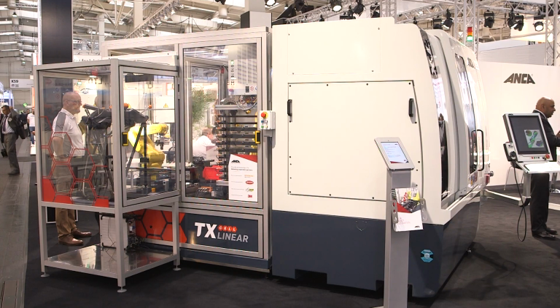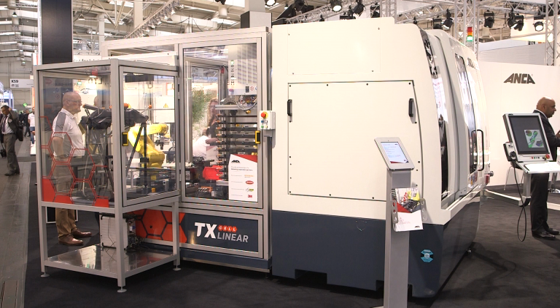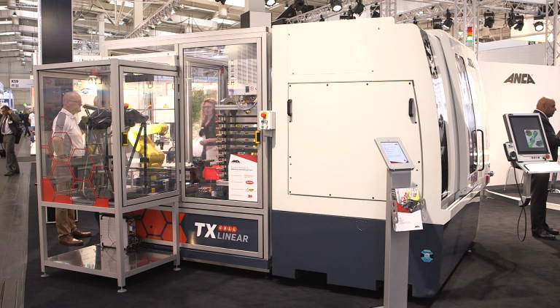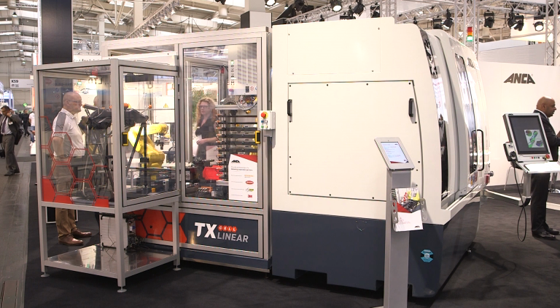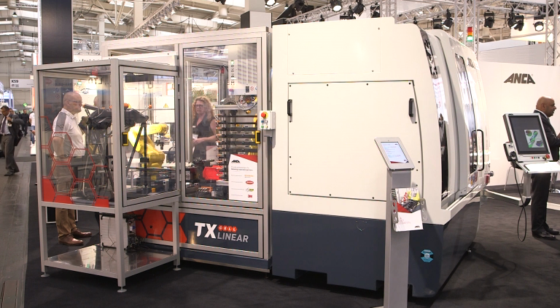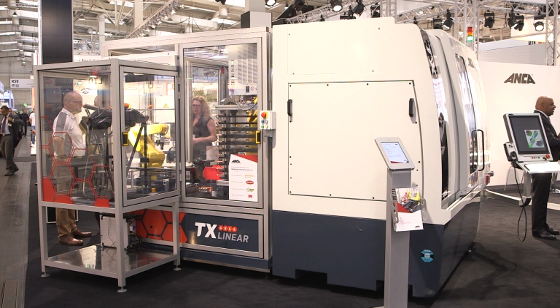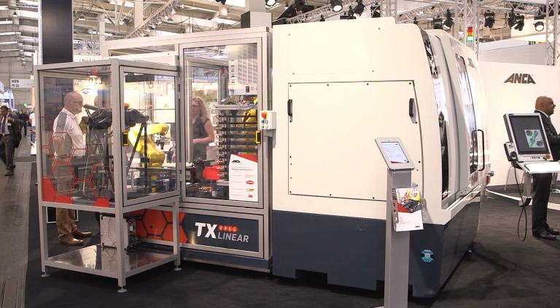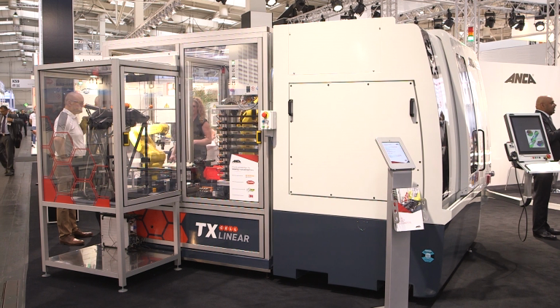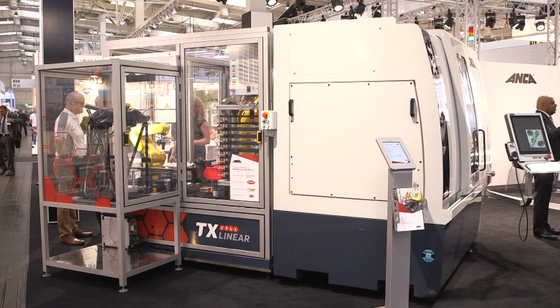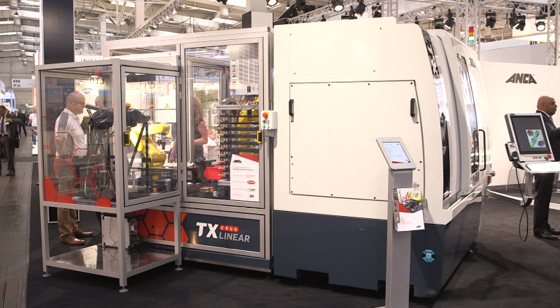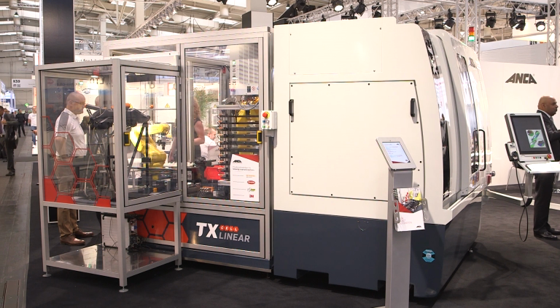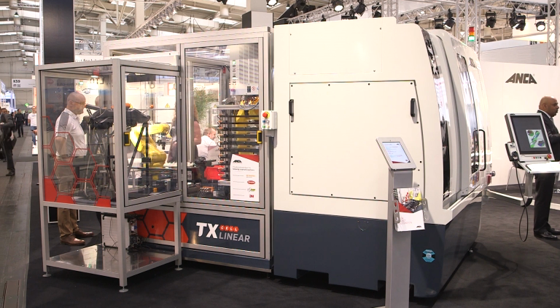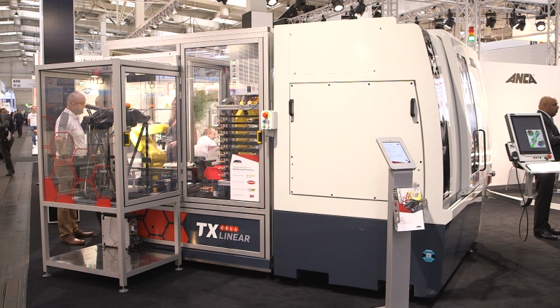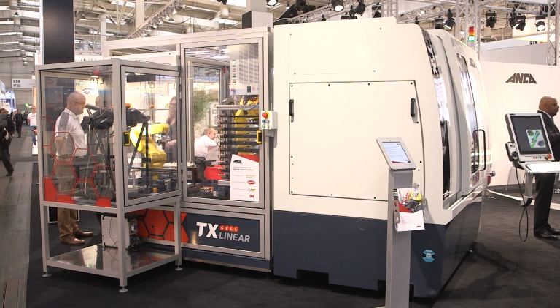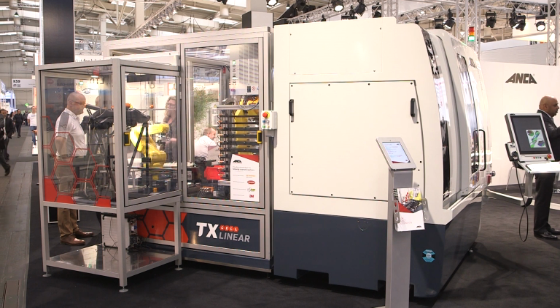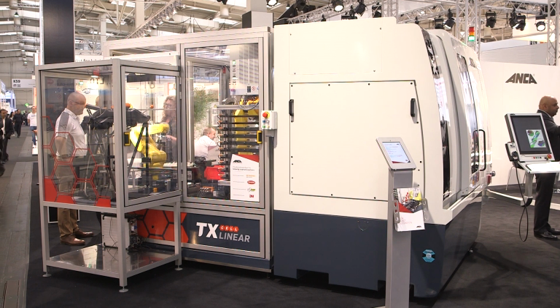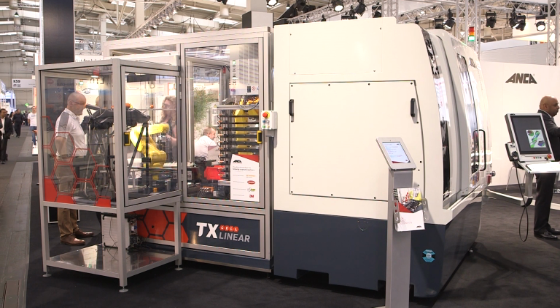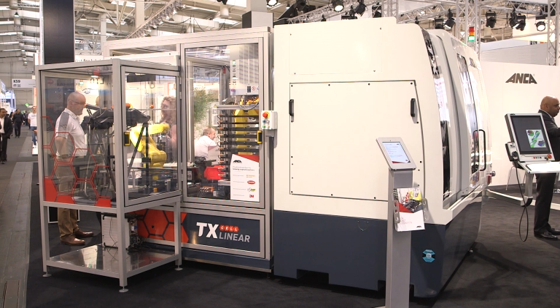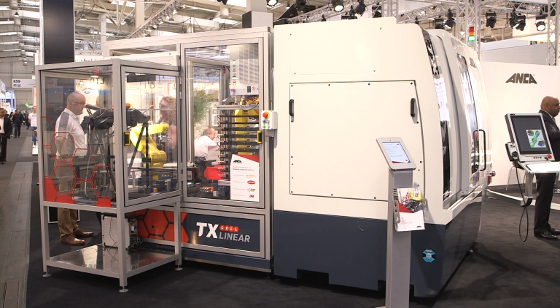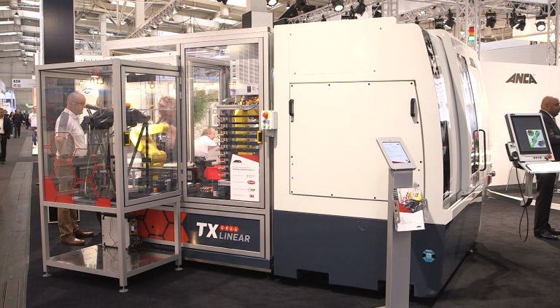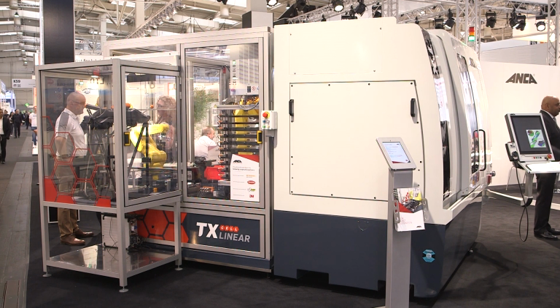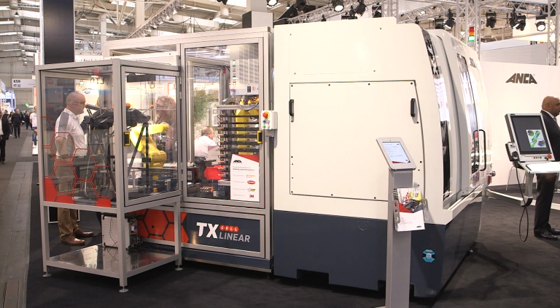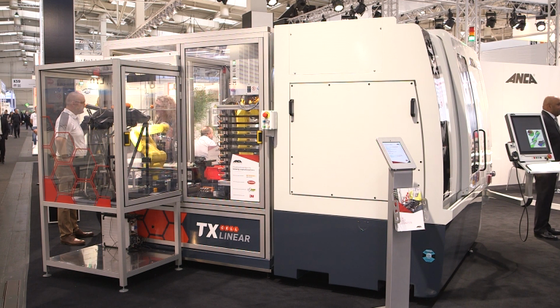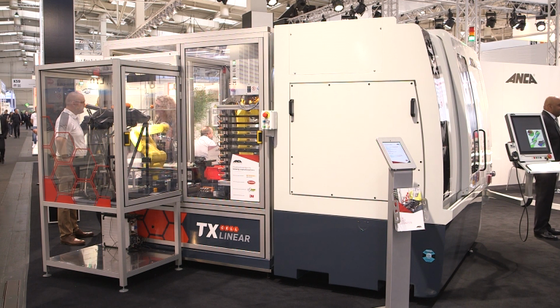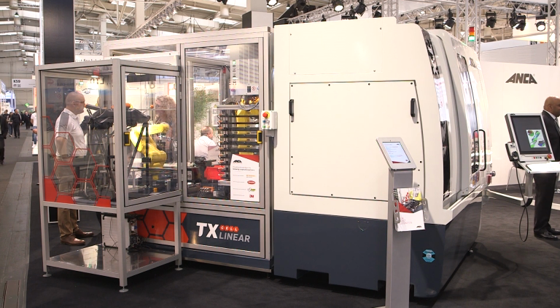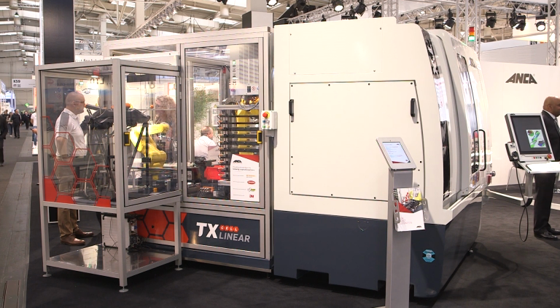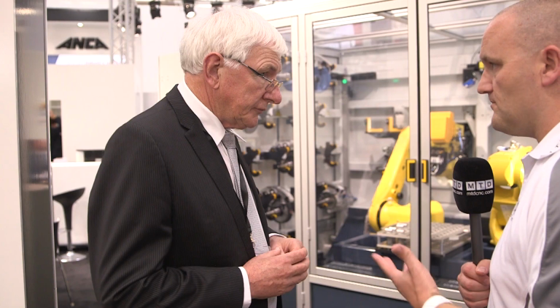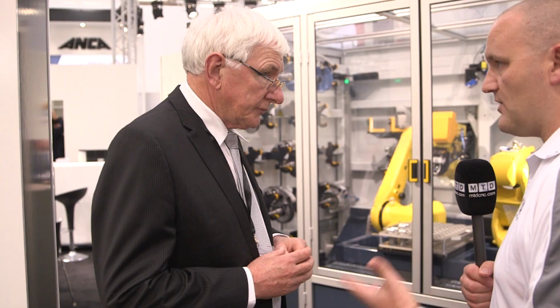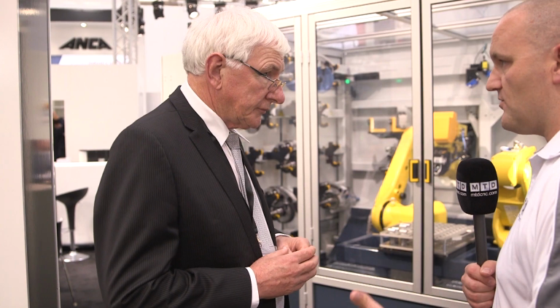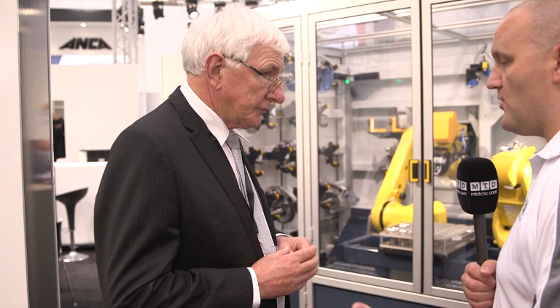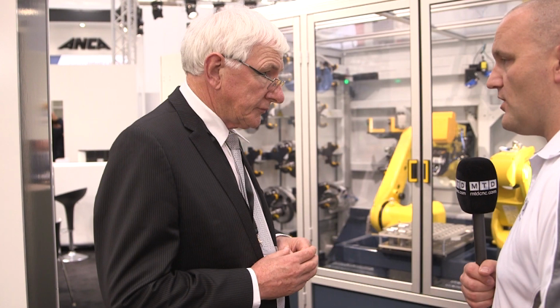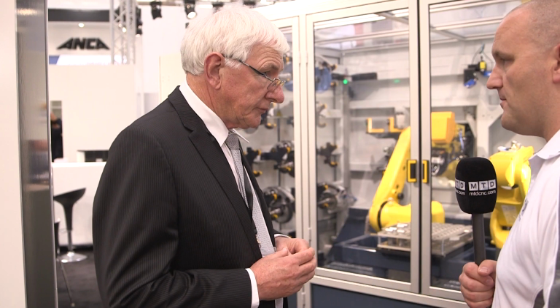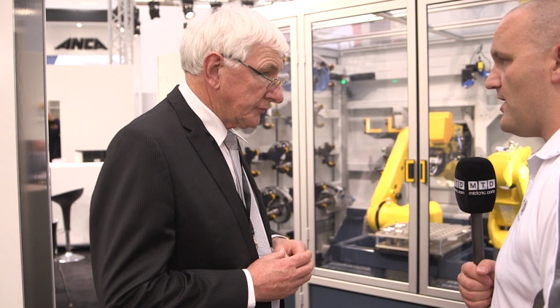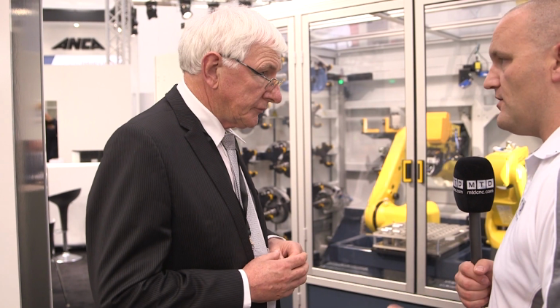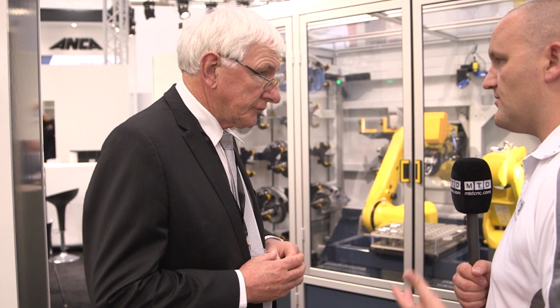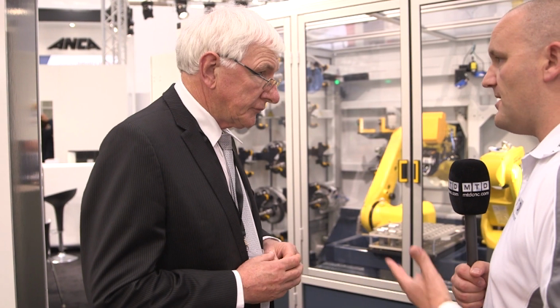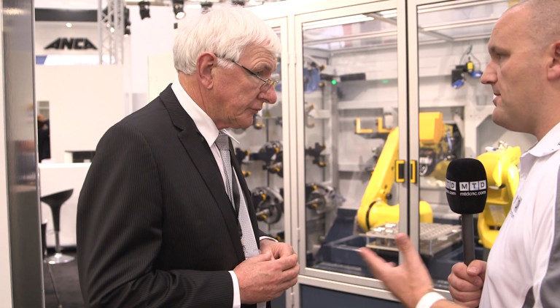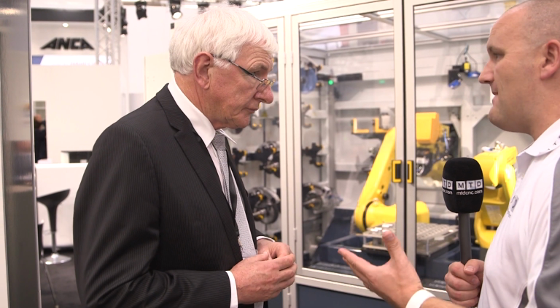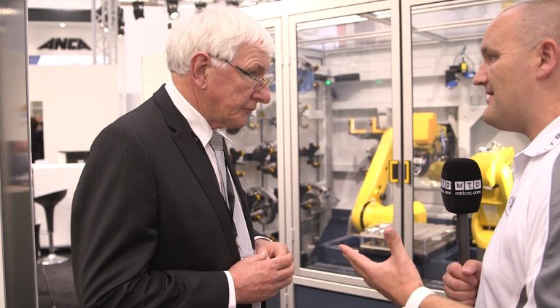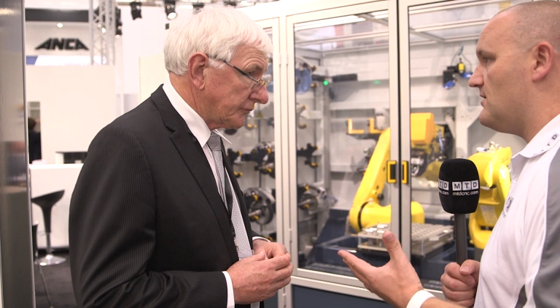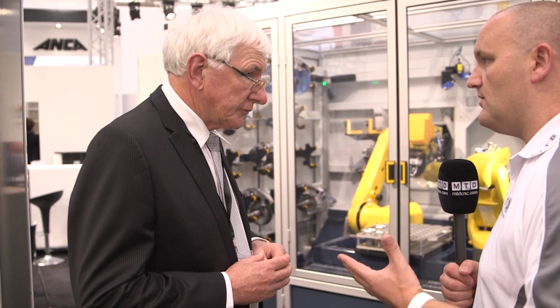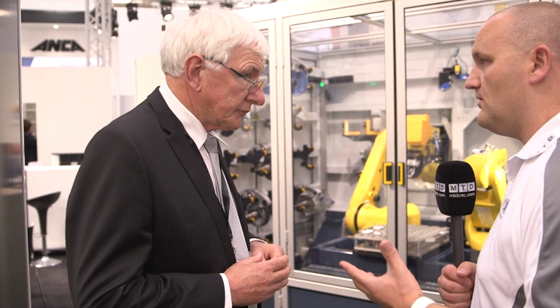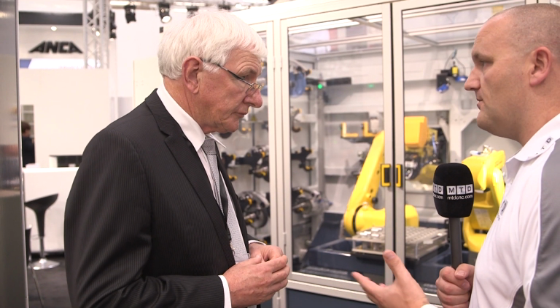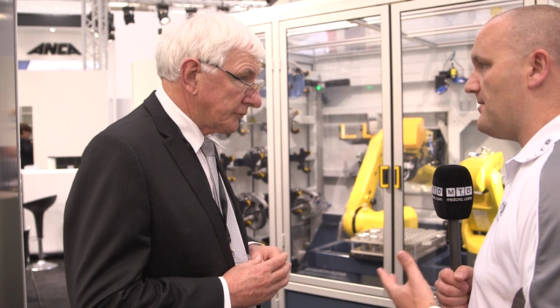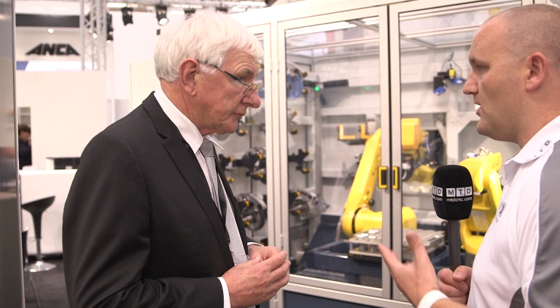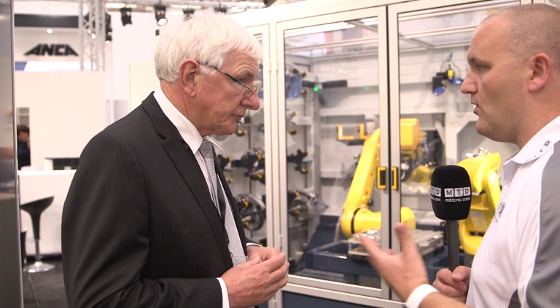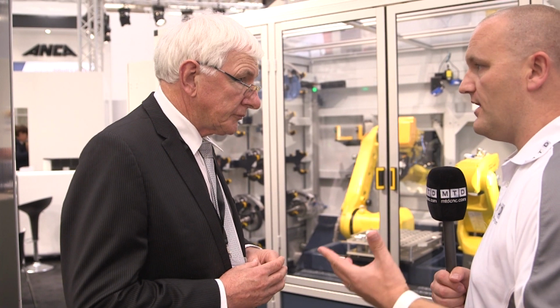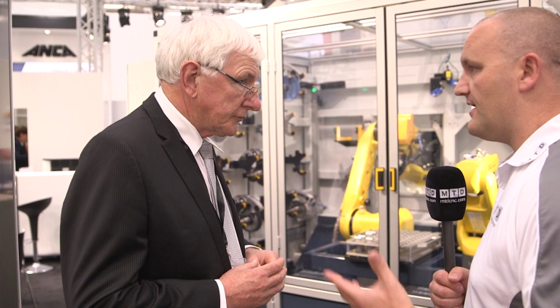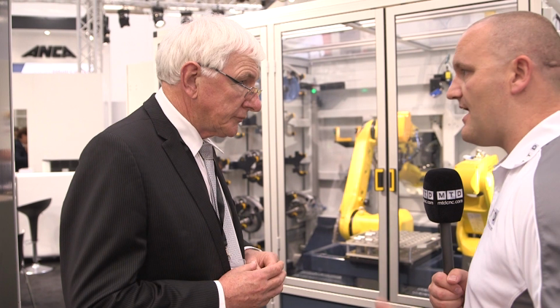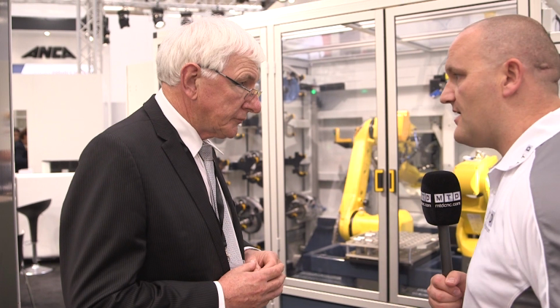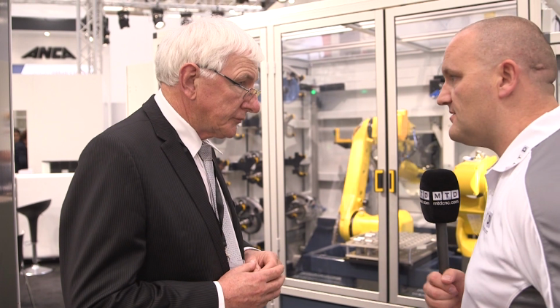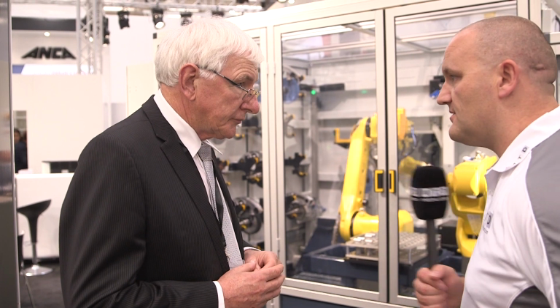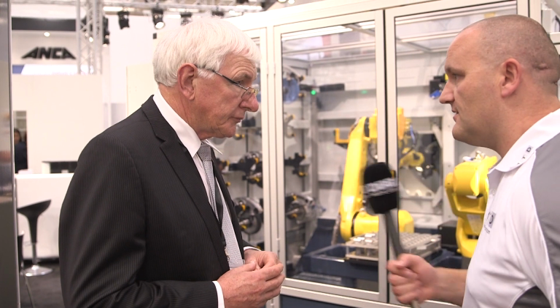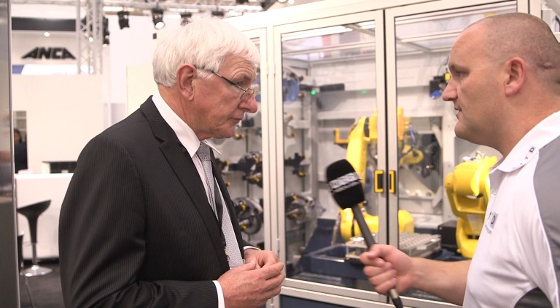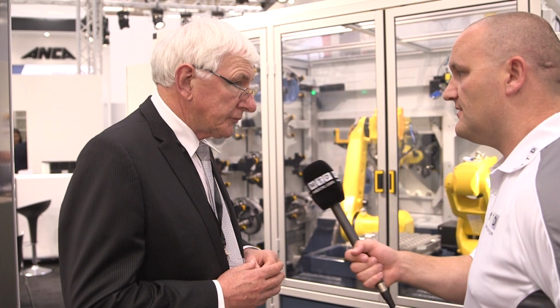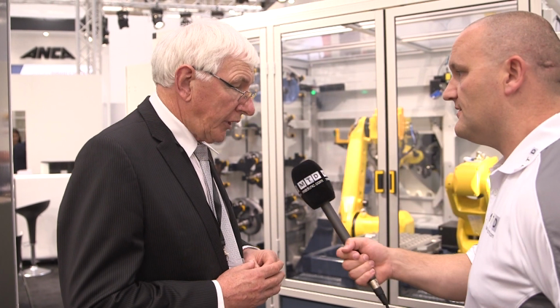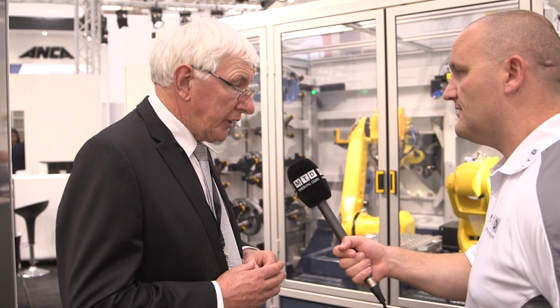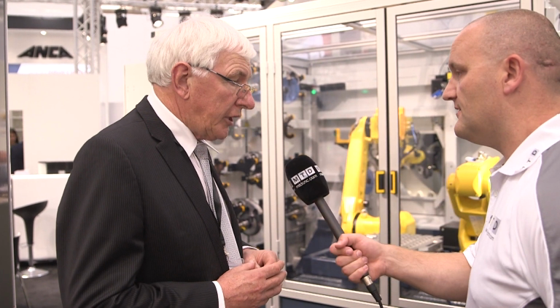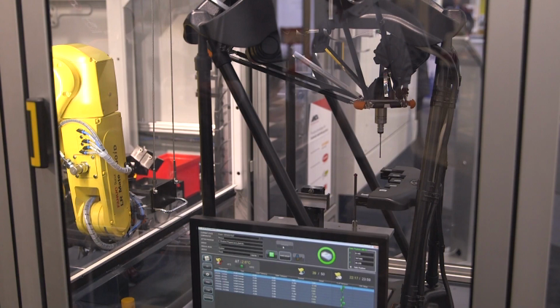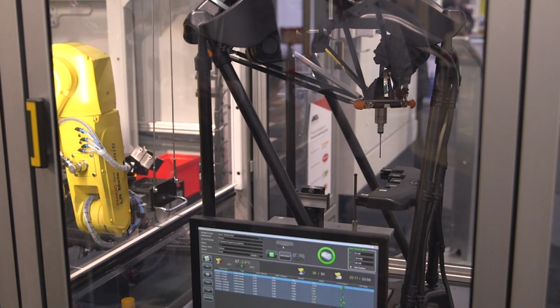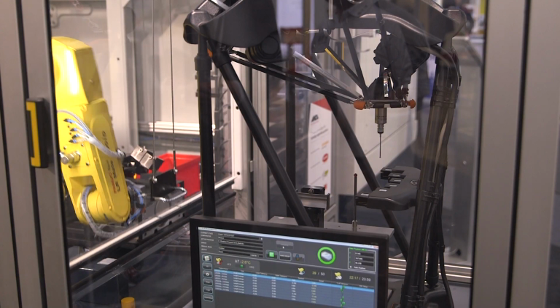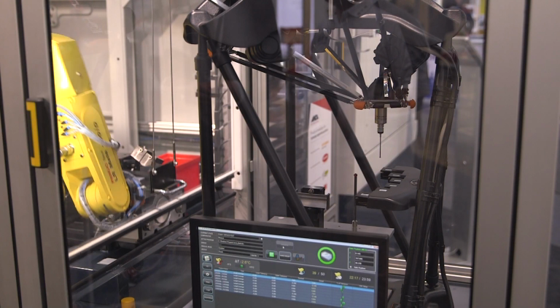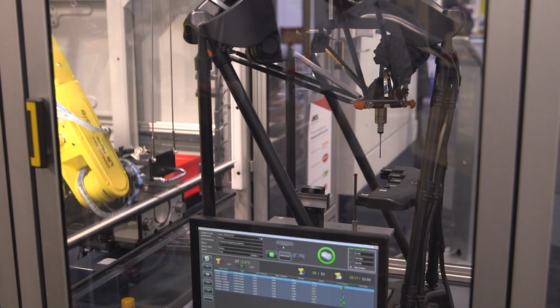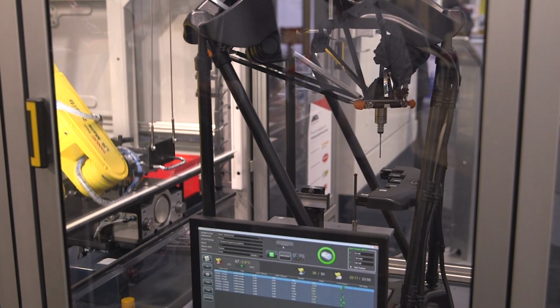It's a turbine blade, but we can grind much smaller components — maybe medical, maybe oil and gas.